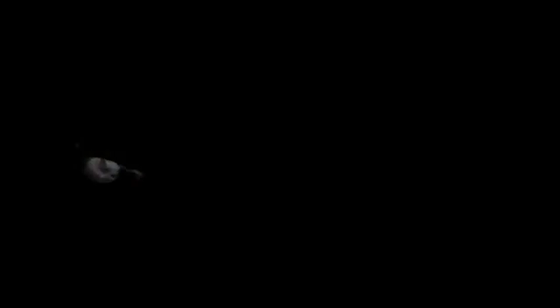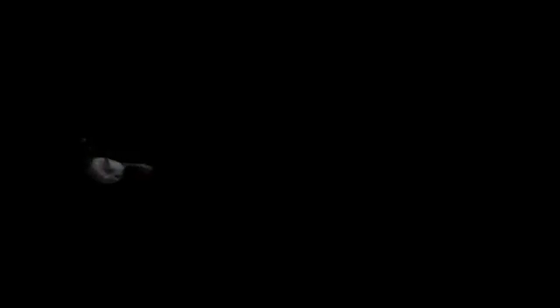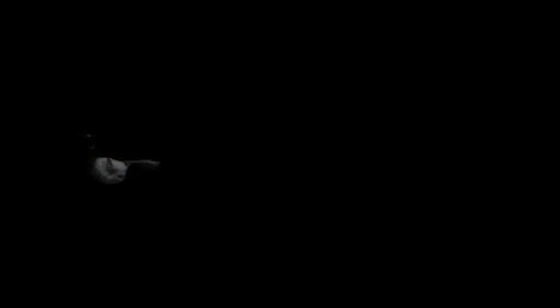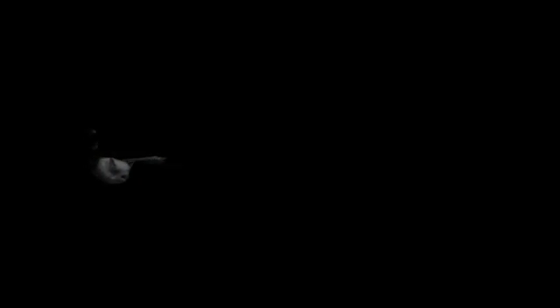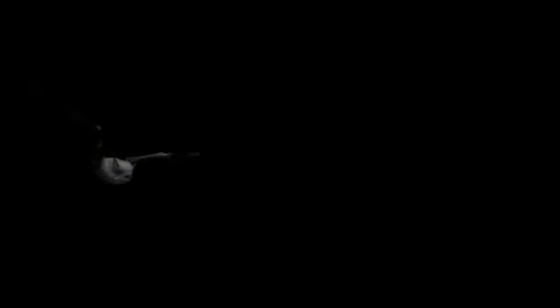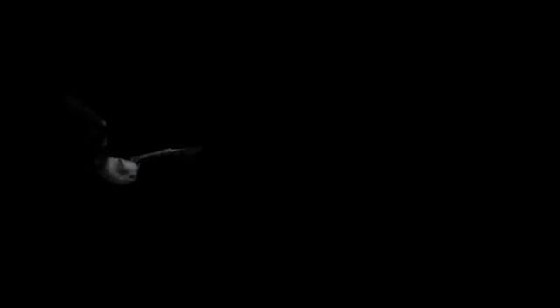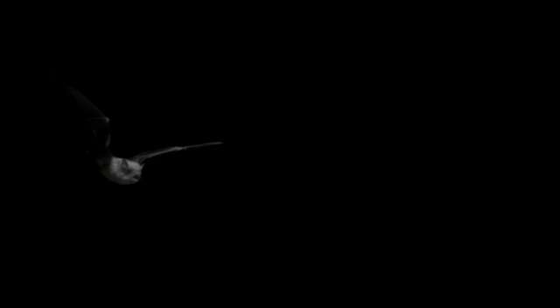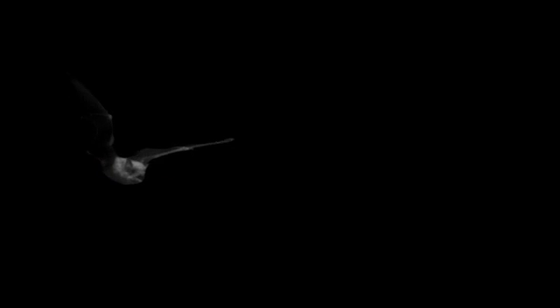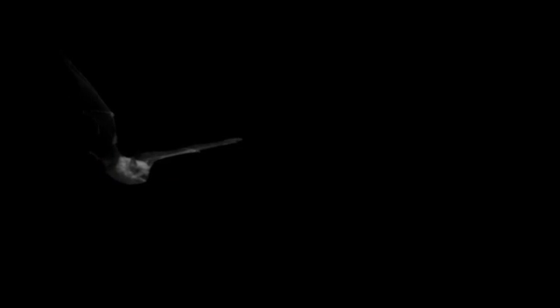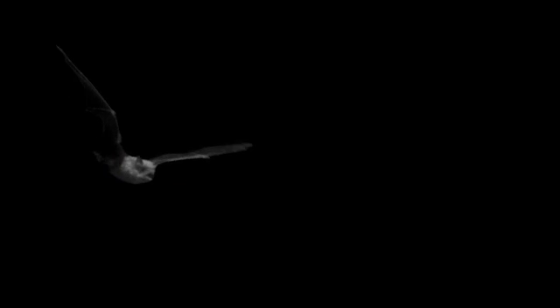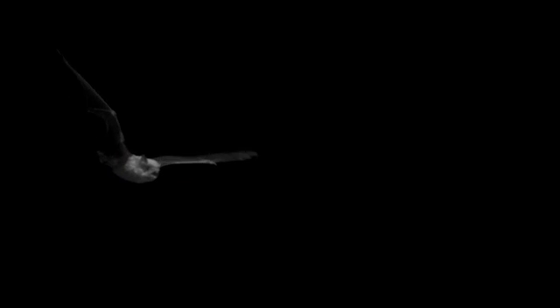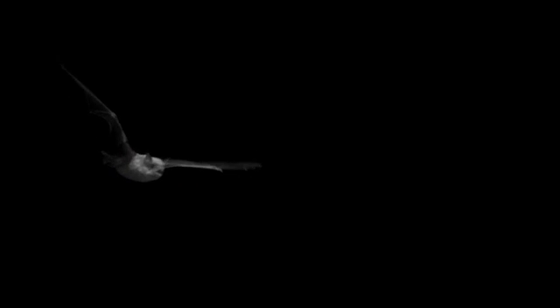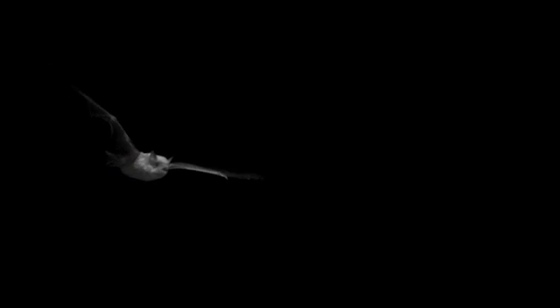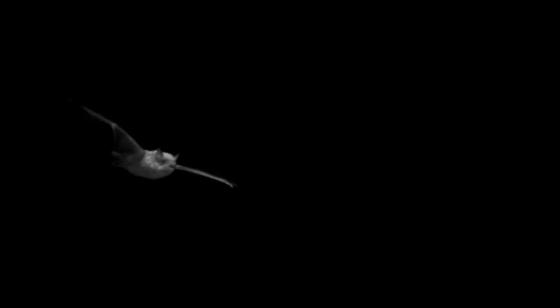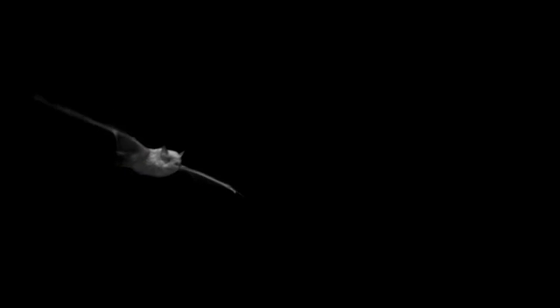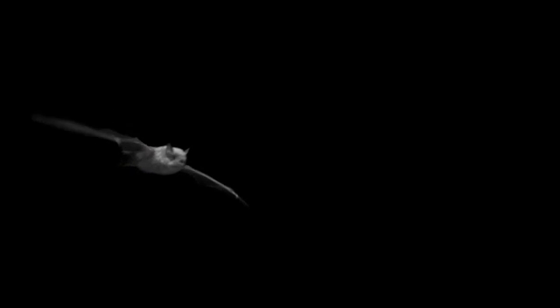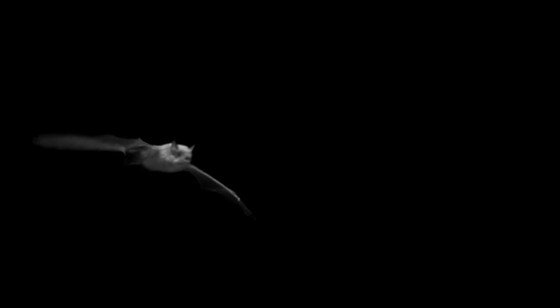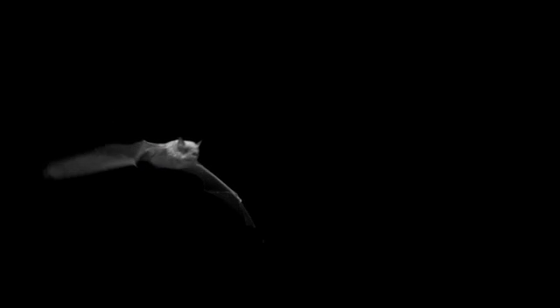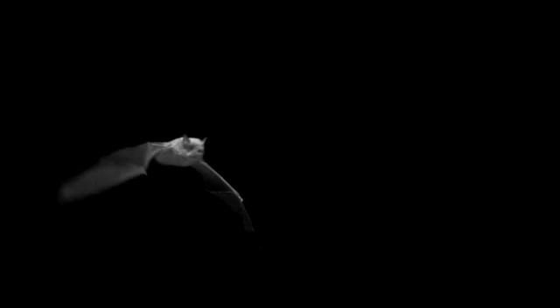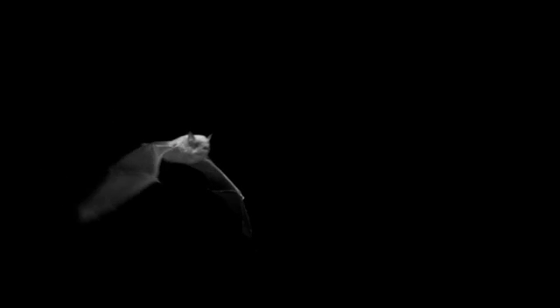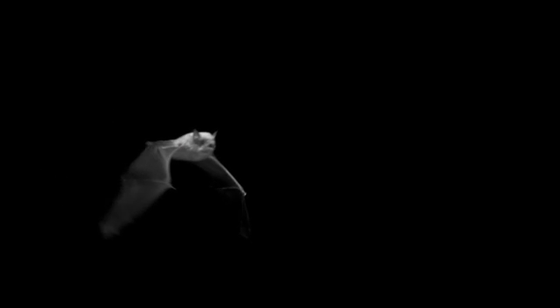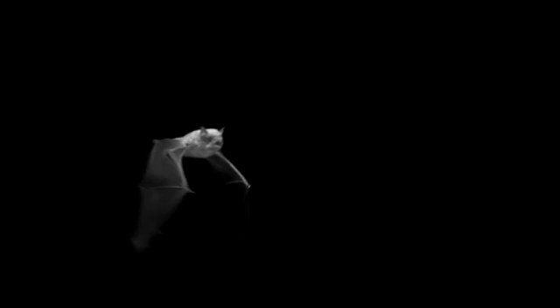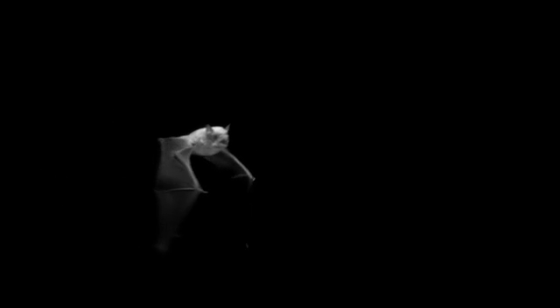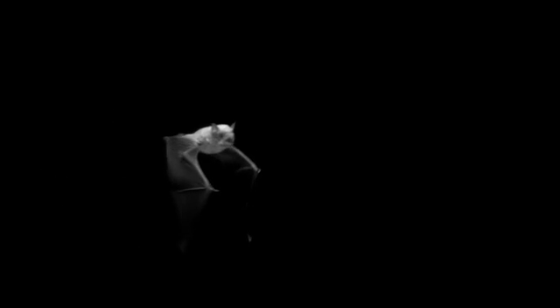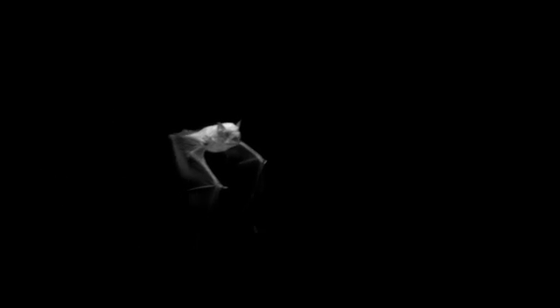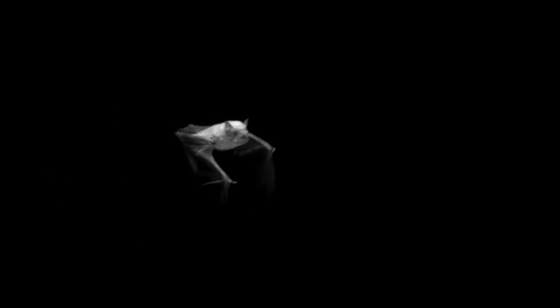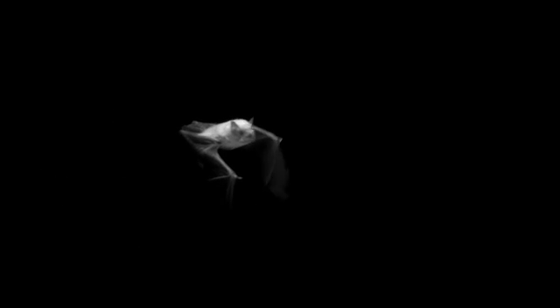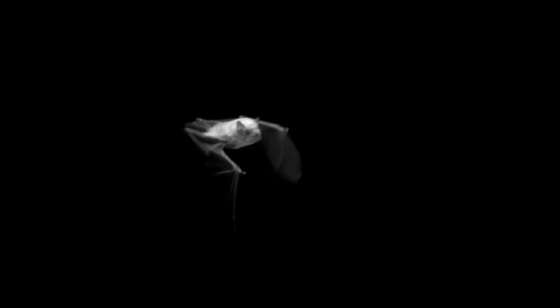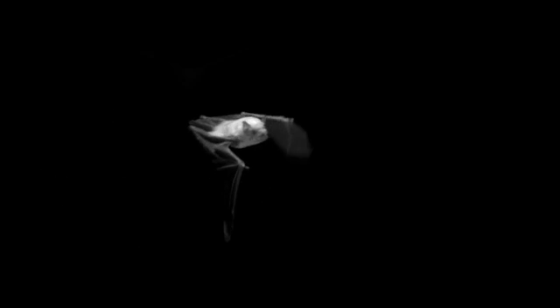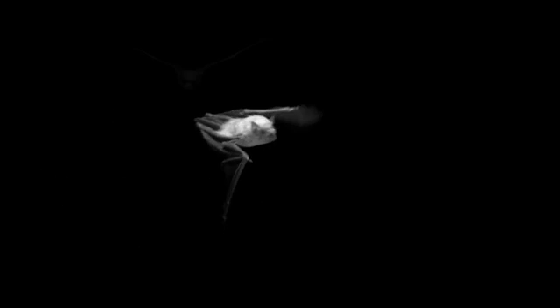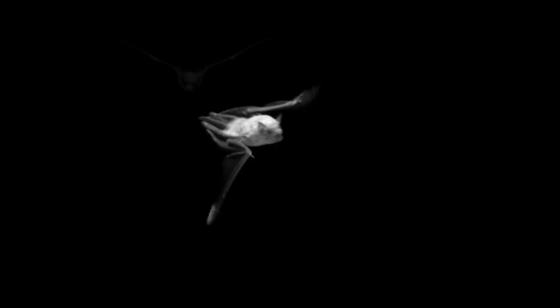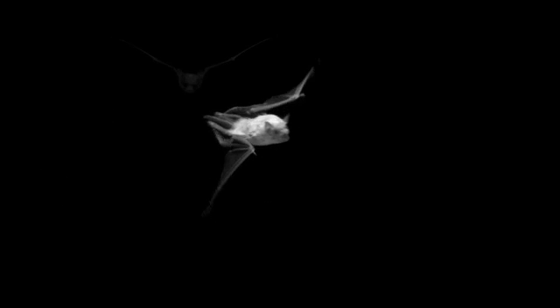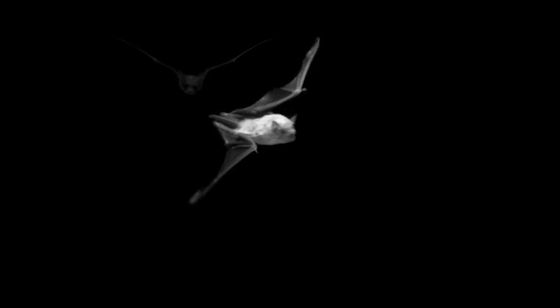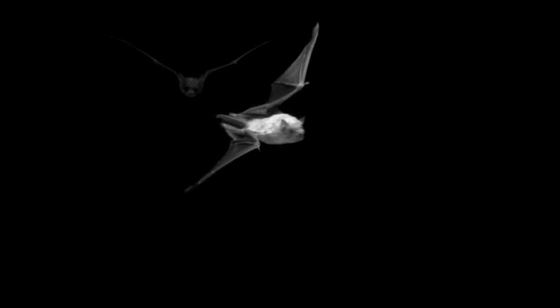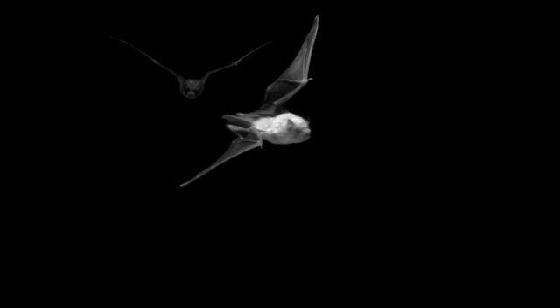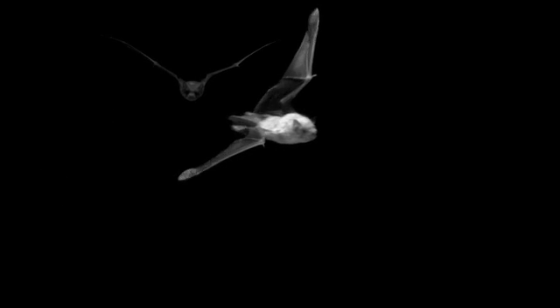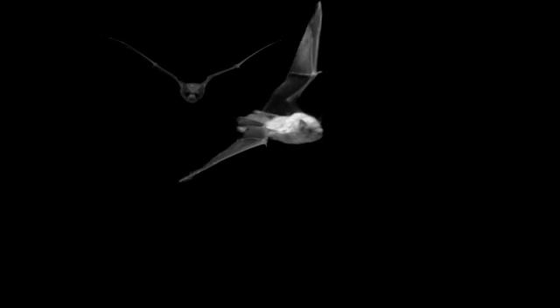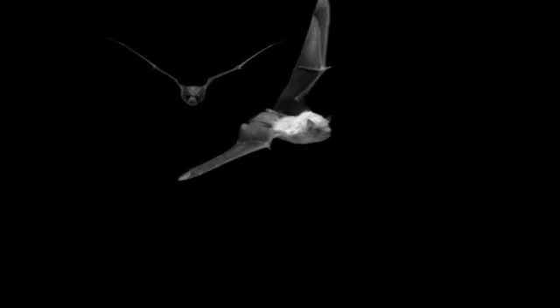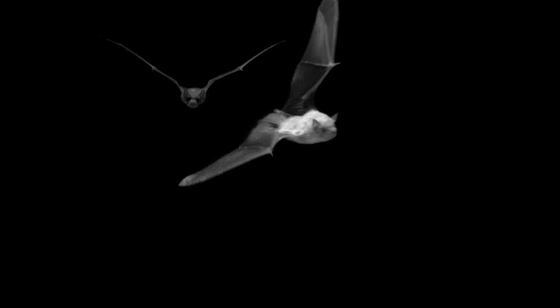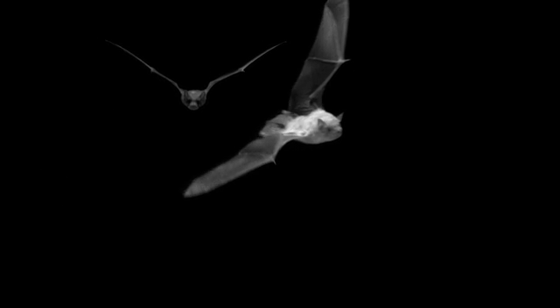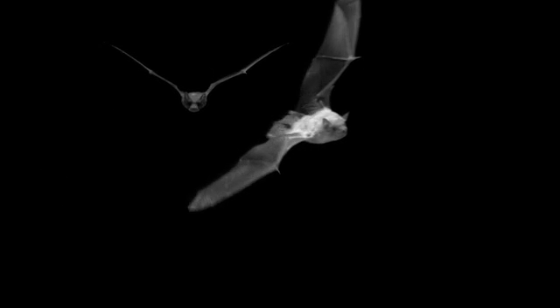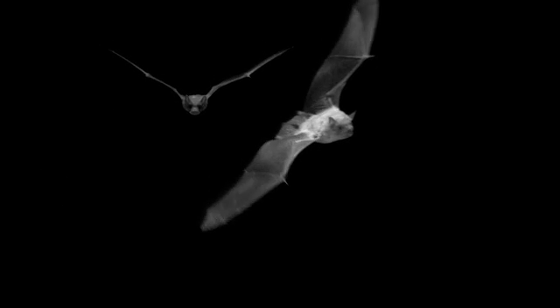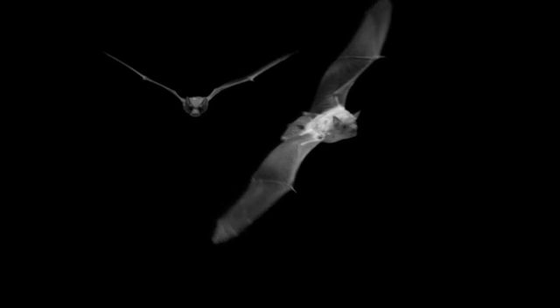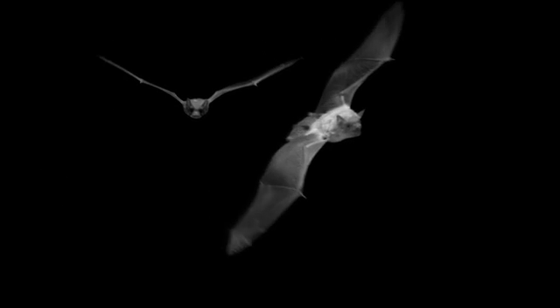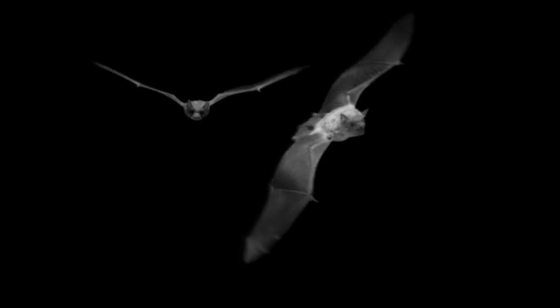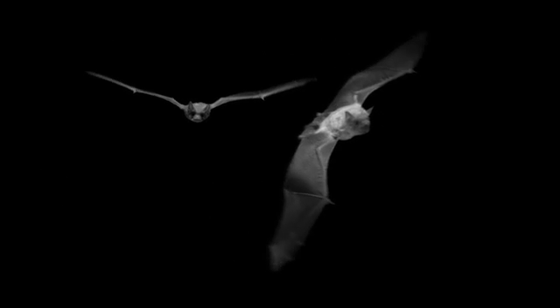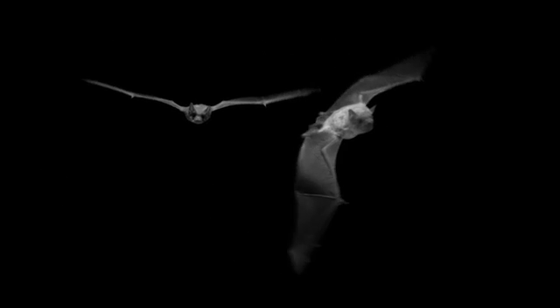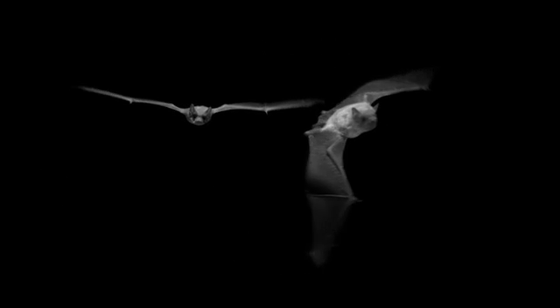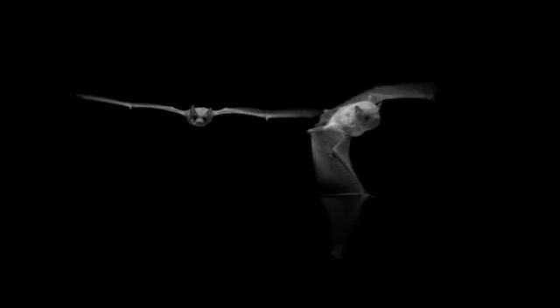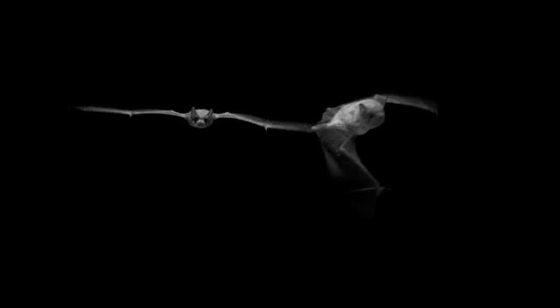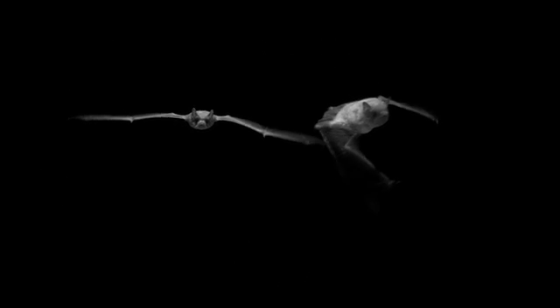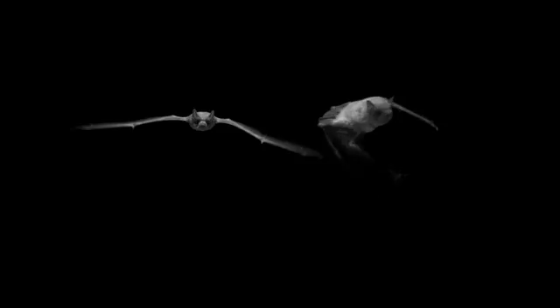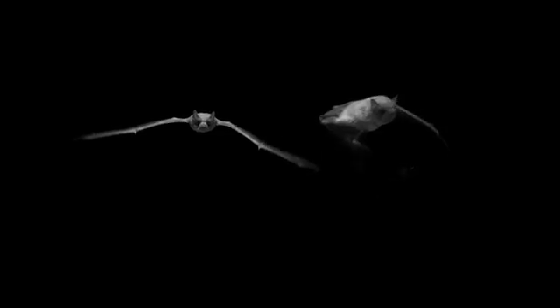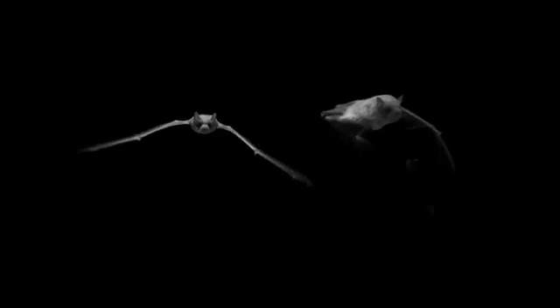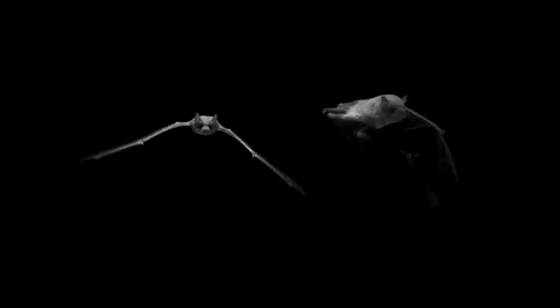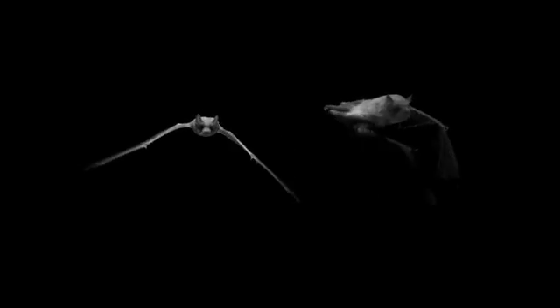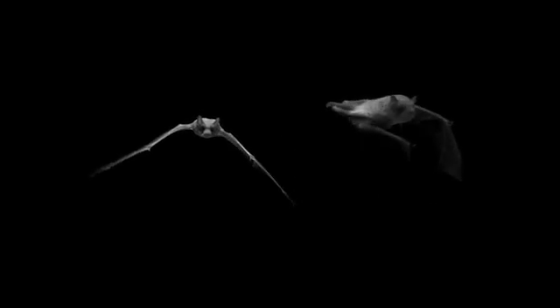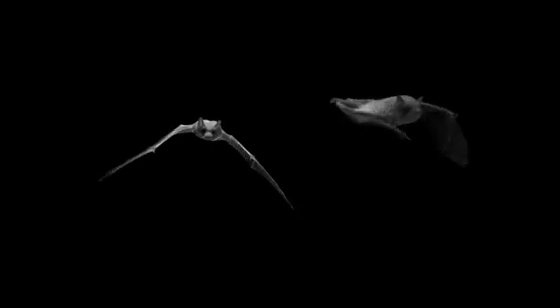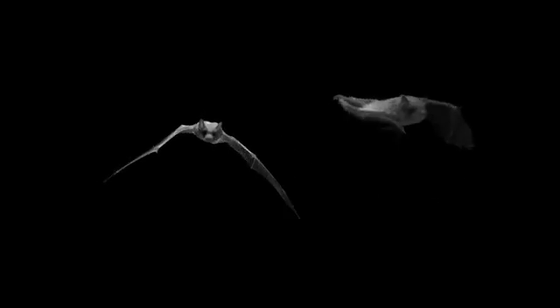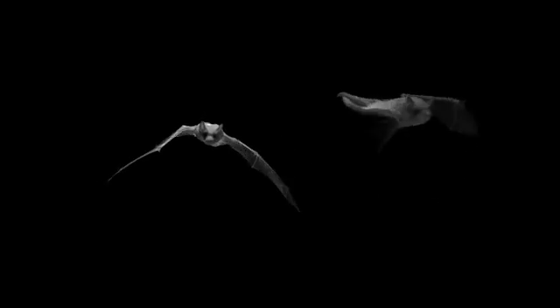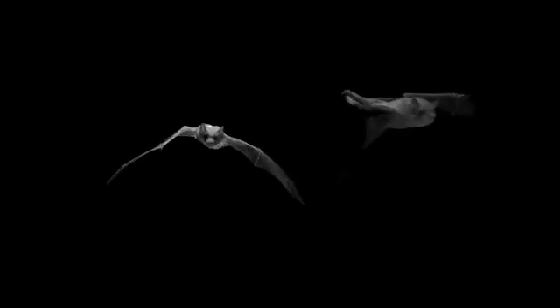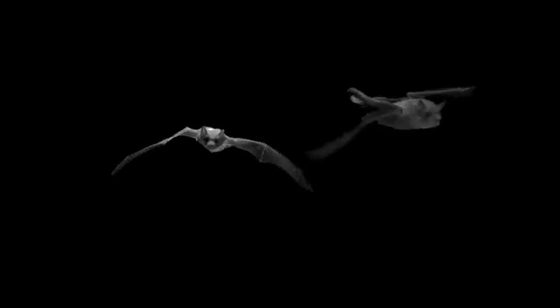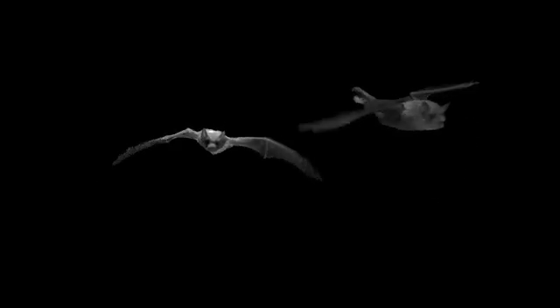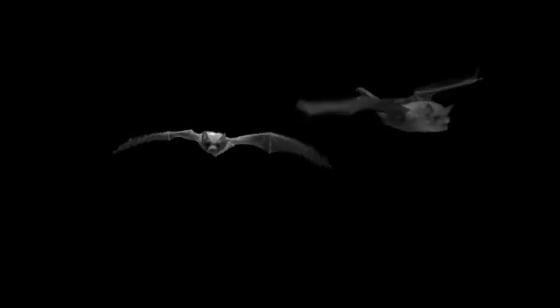Imagine designing aircraft with this dexterity. That's what scientists say could happen, and we're just skimming the surface.